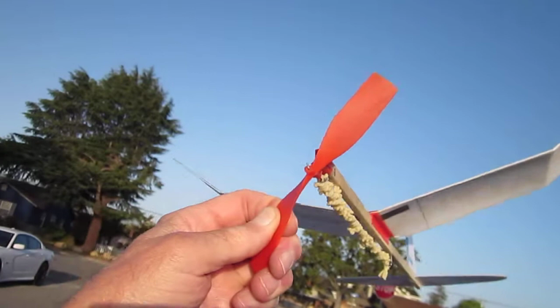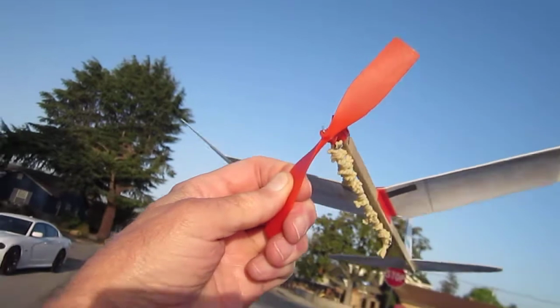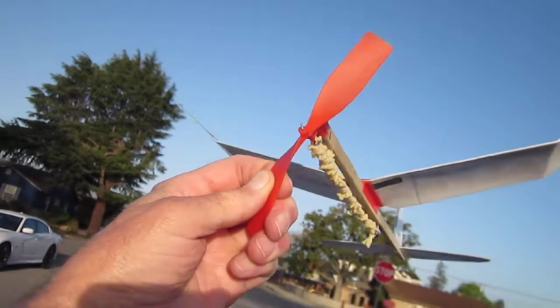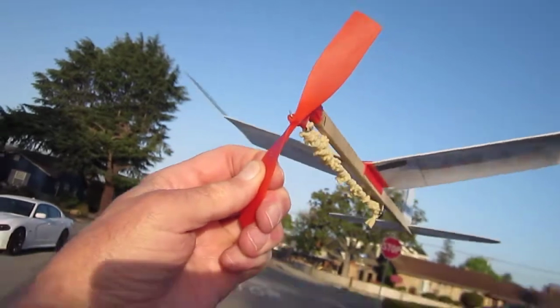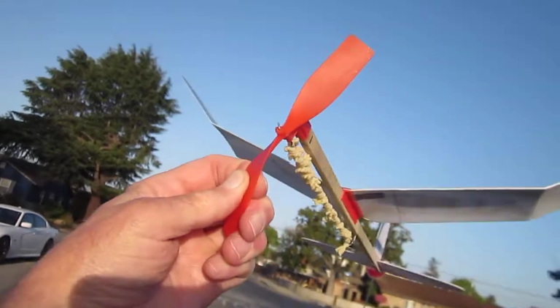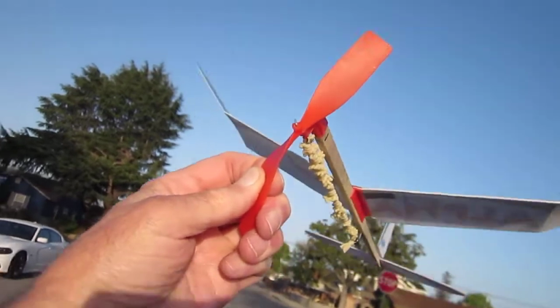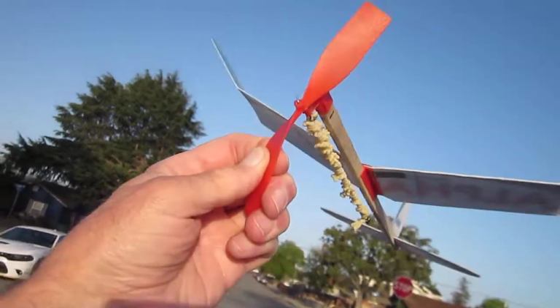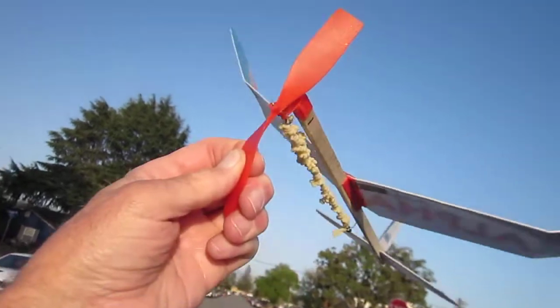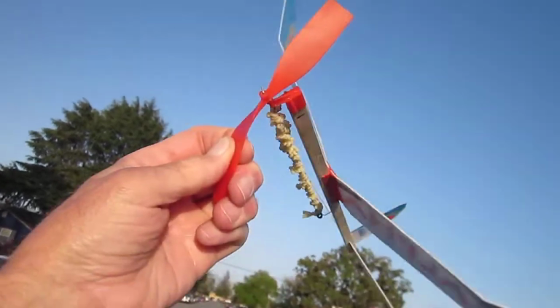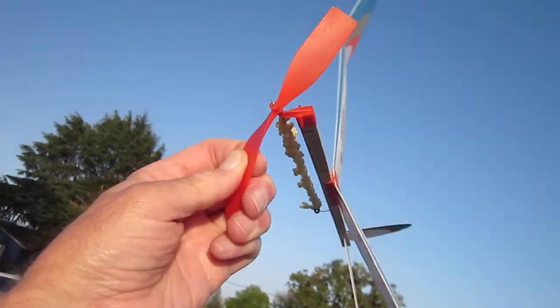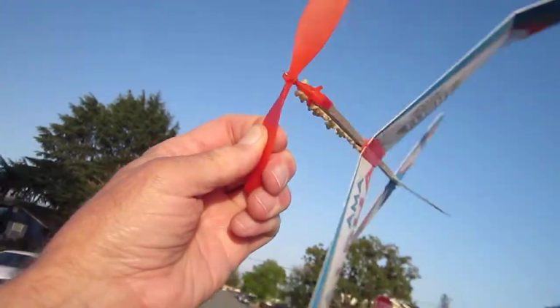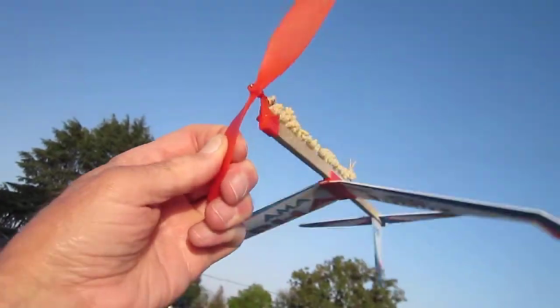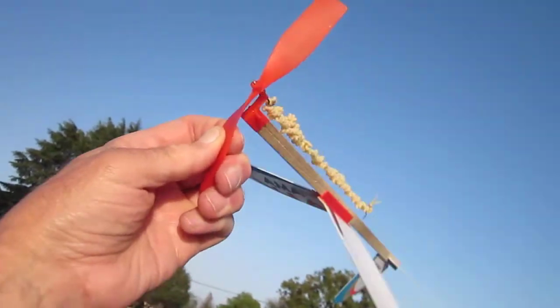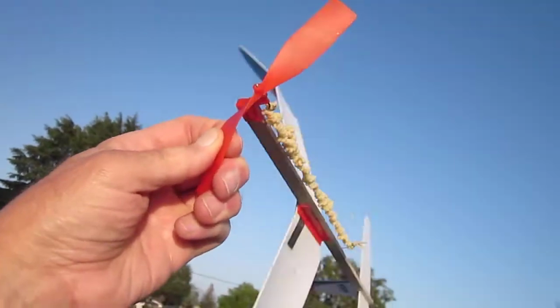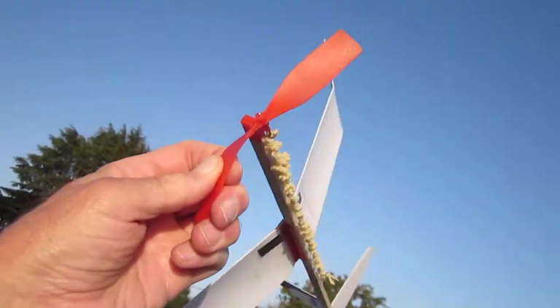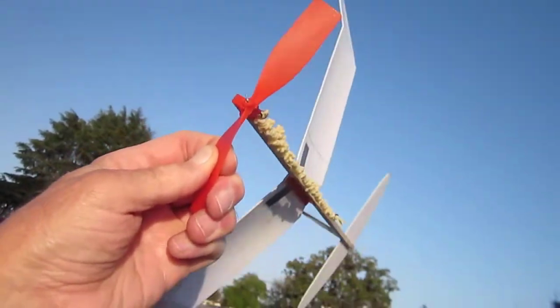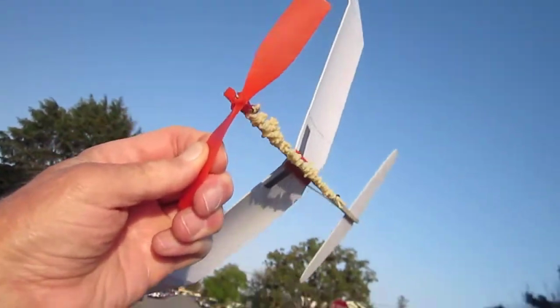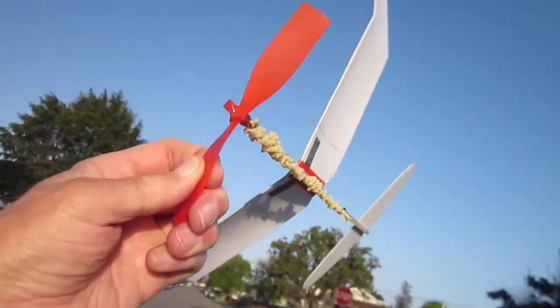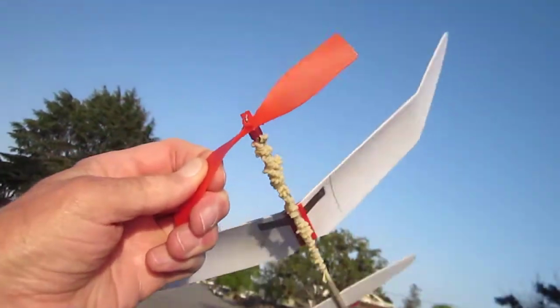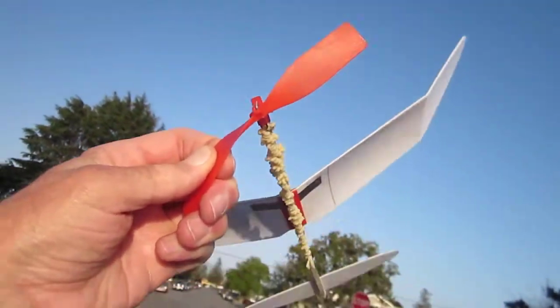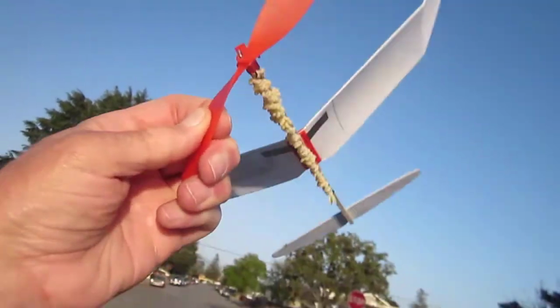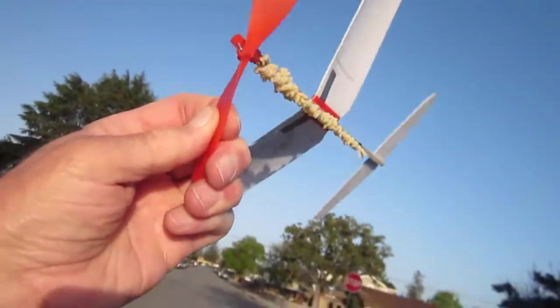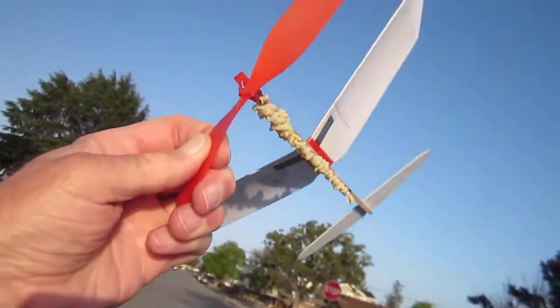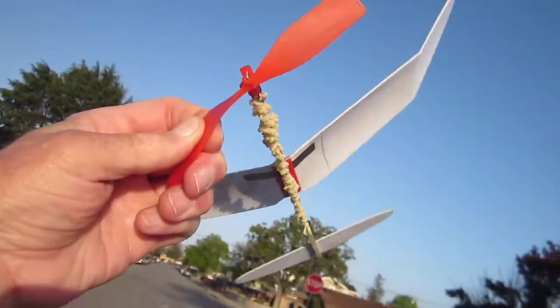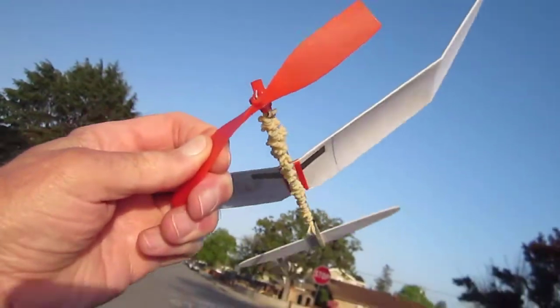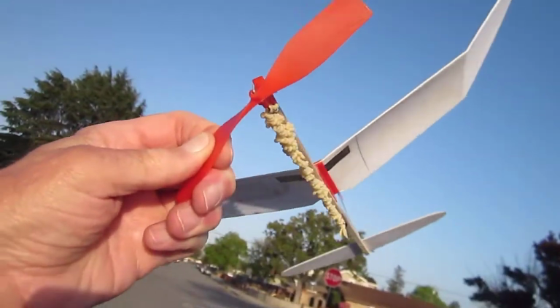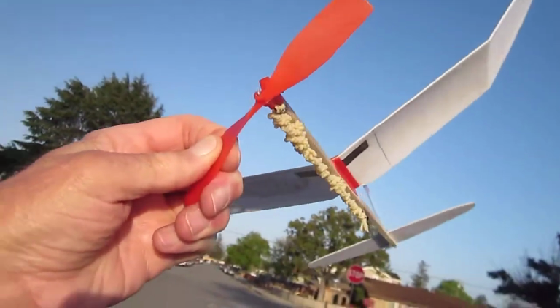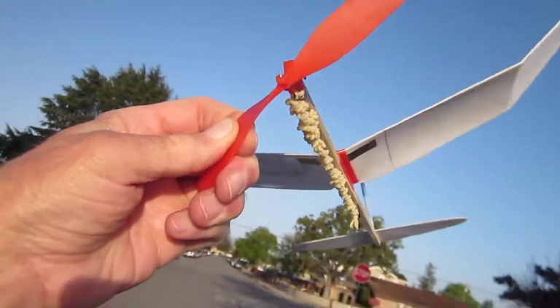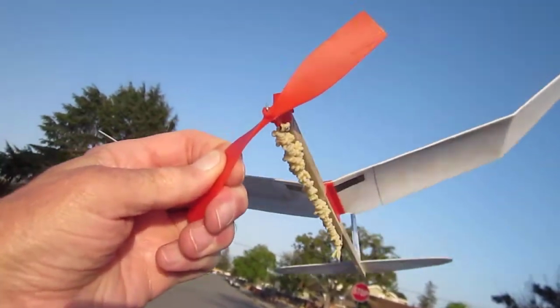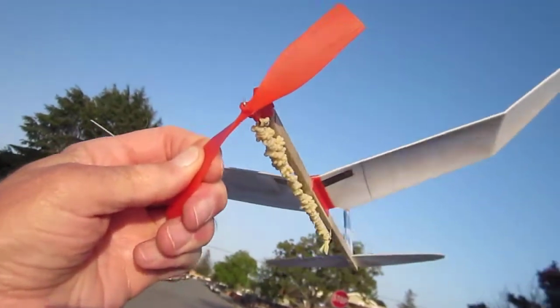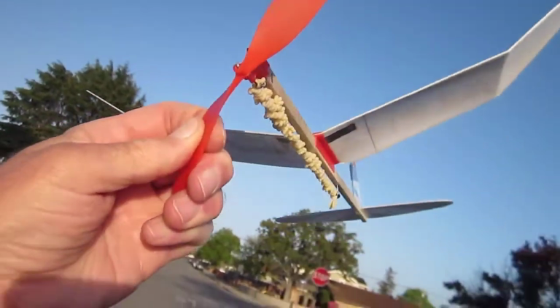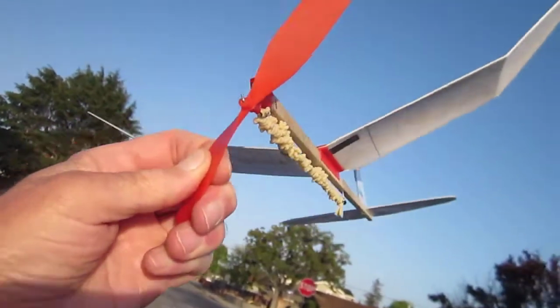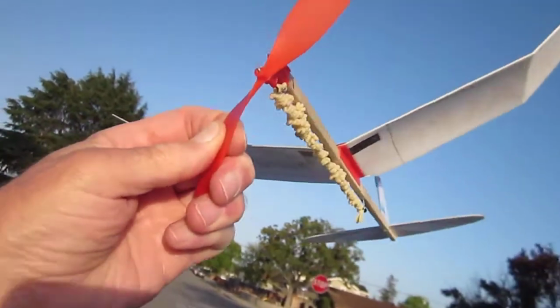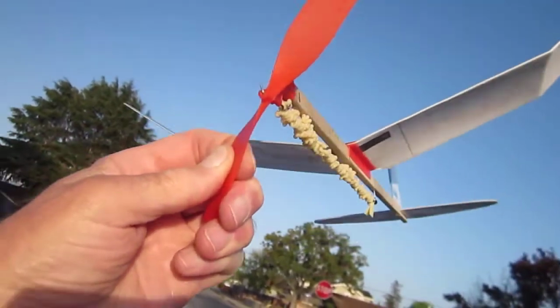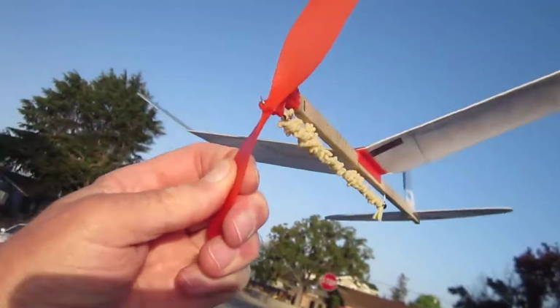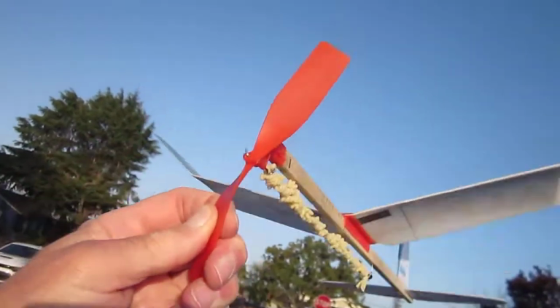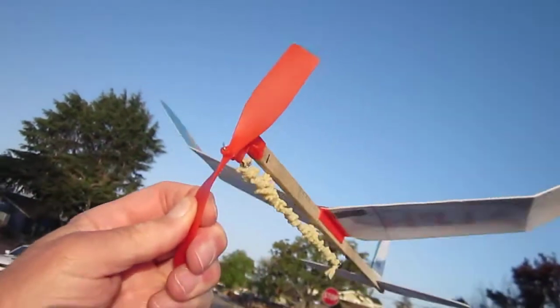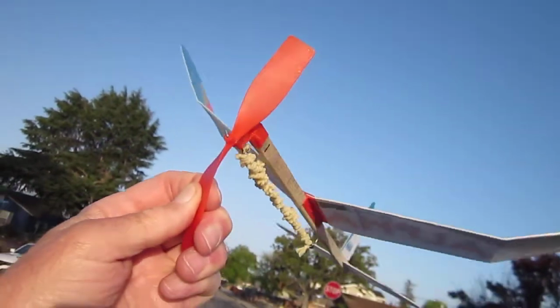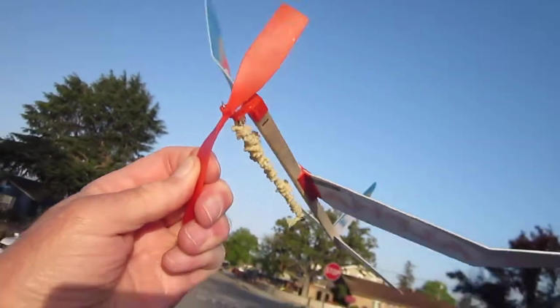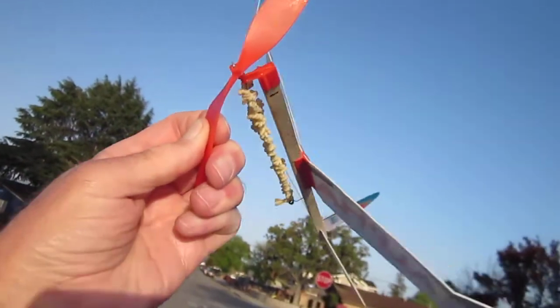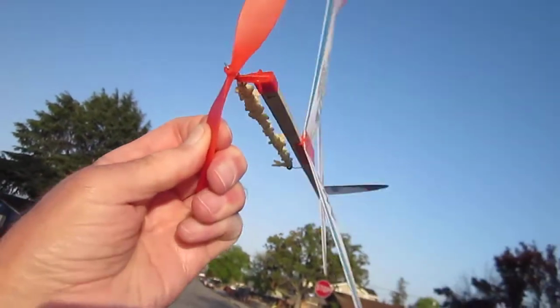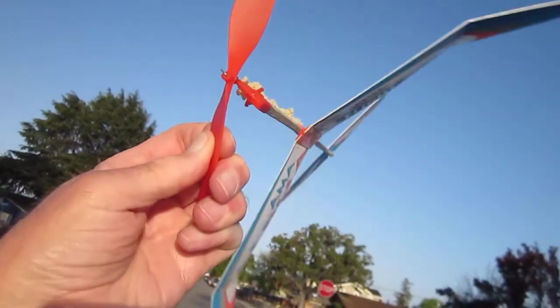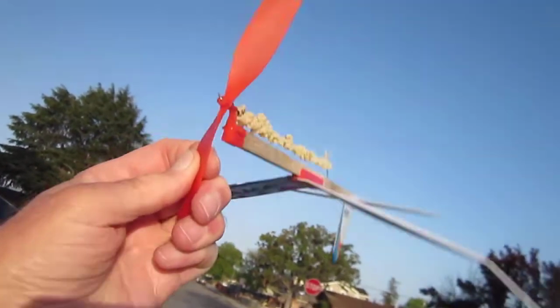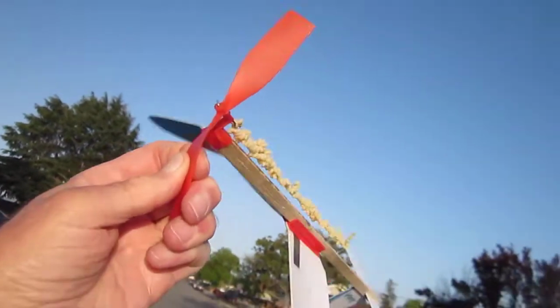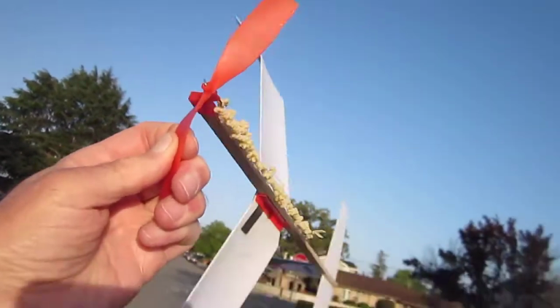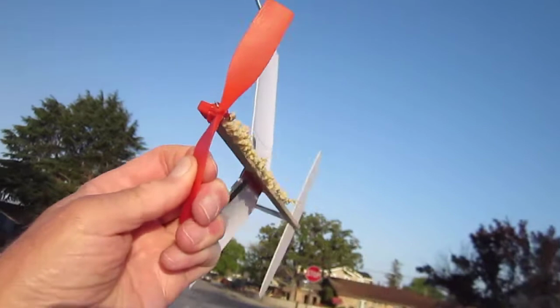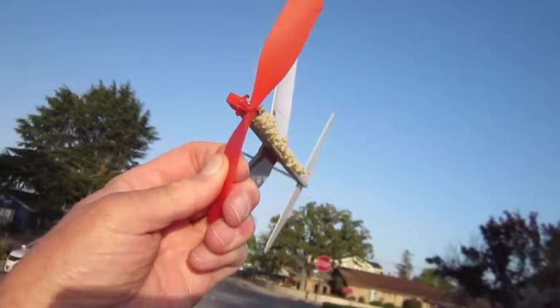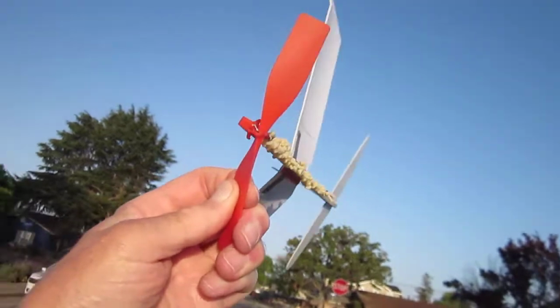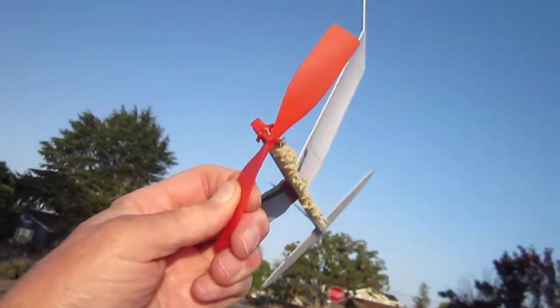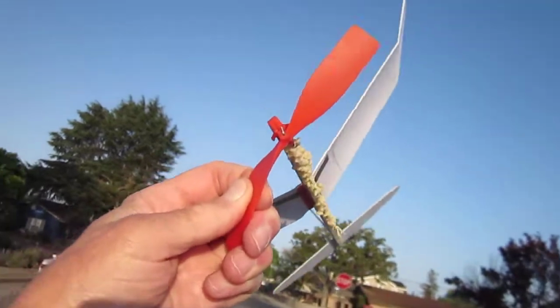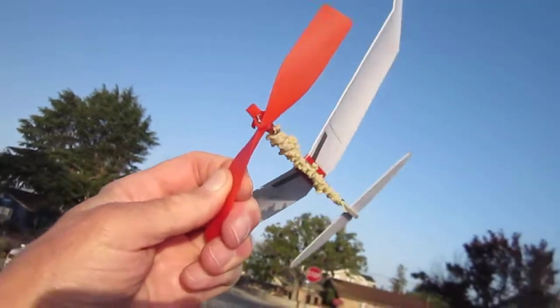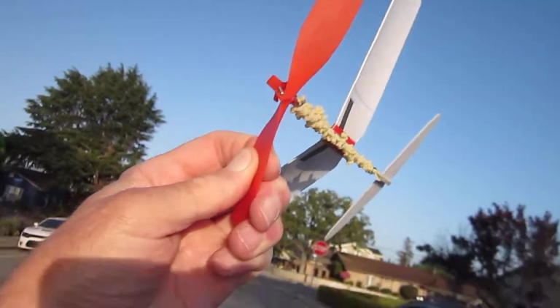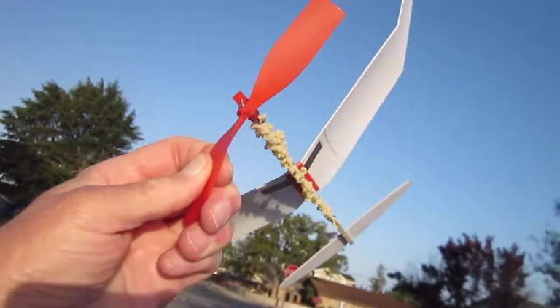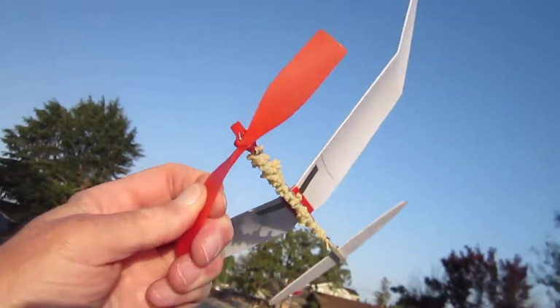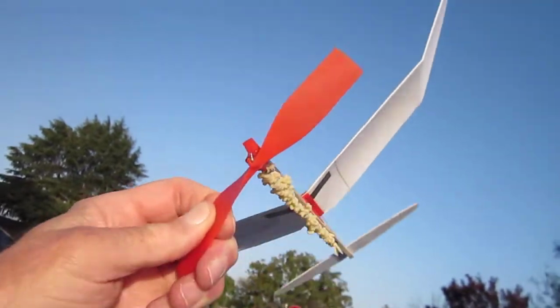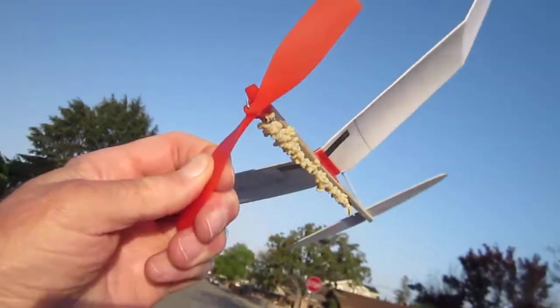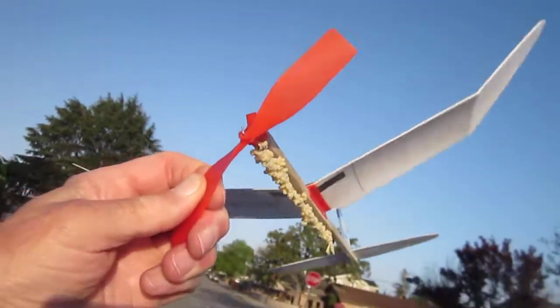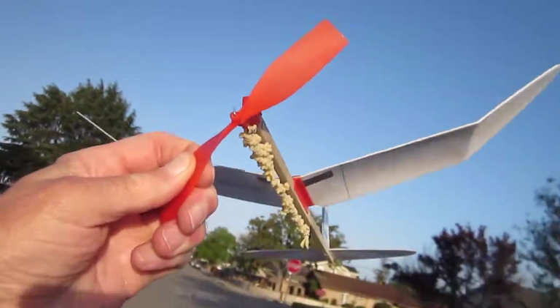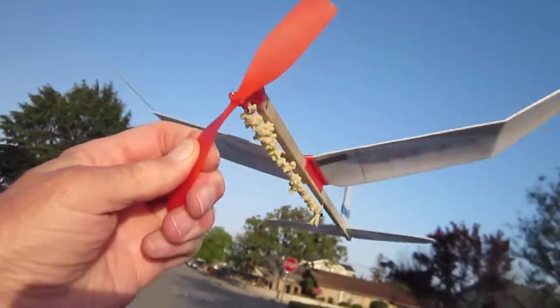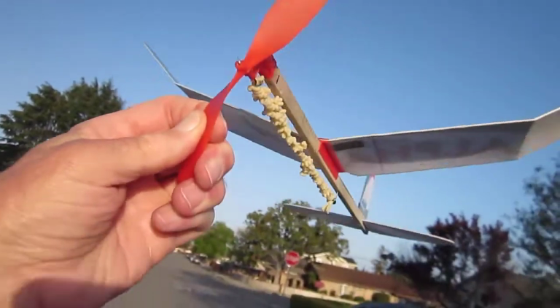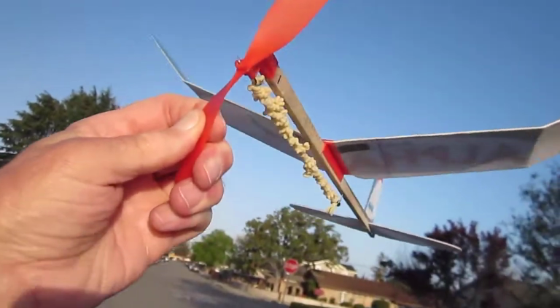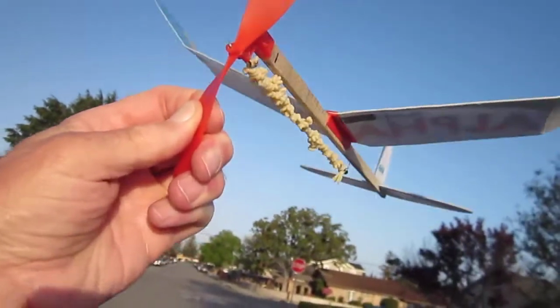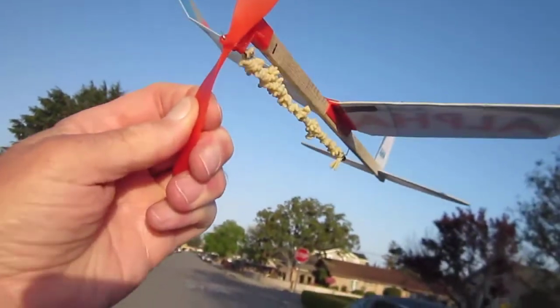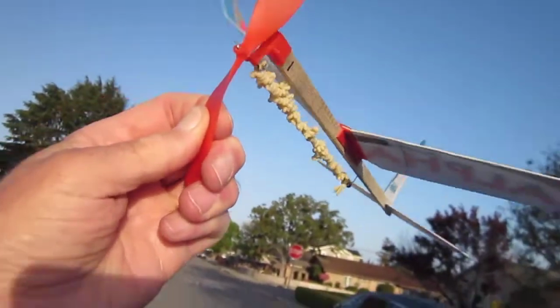The plane has to be at a slight angle to the oncoming air to balance.